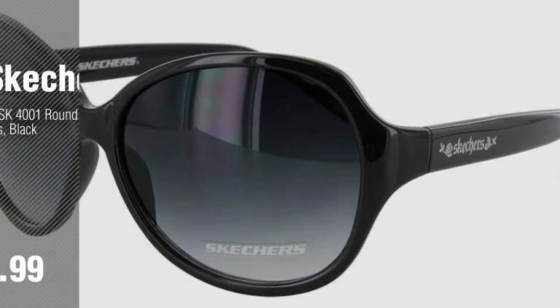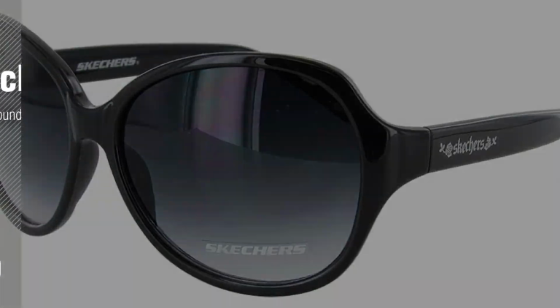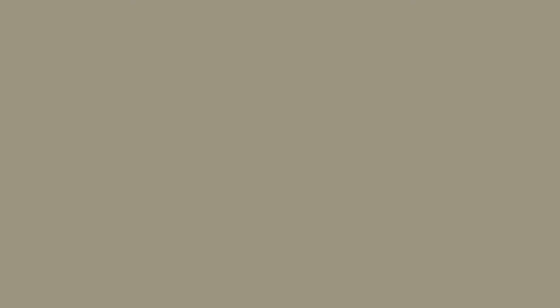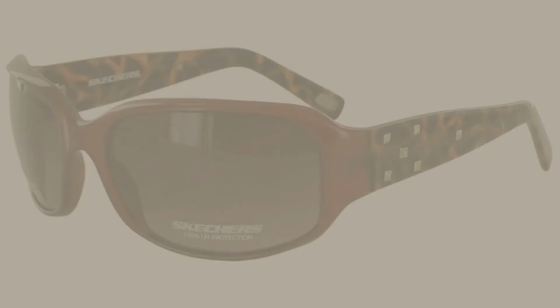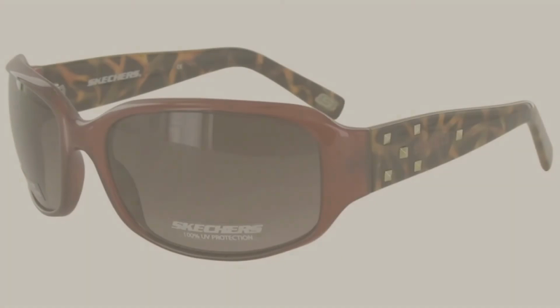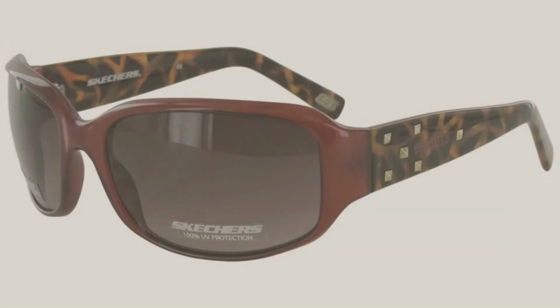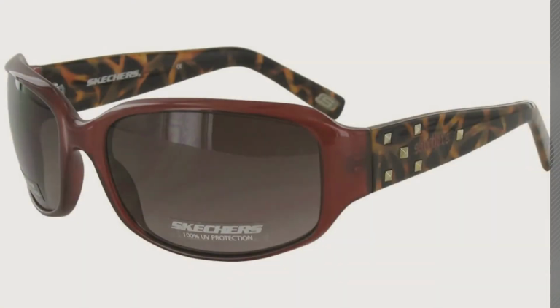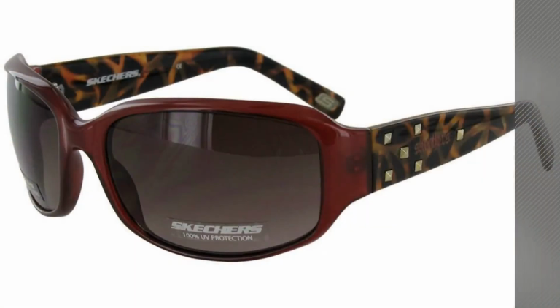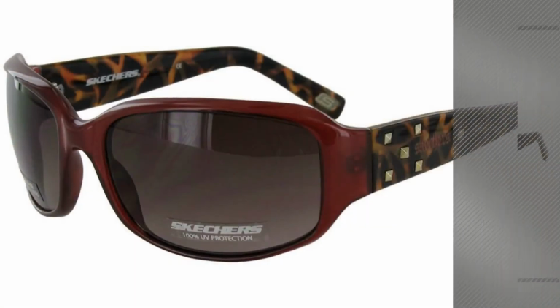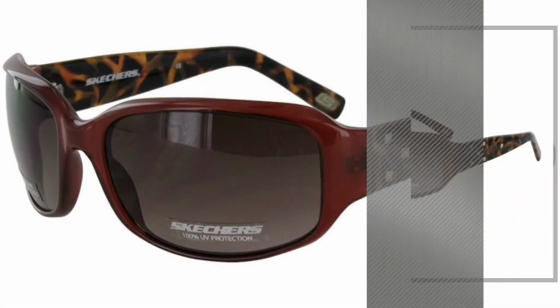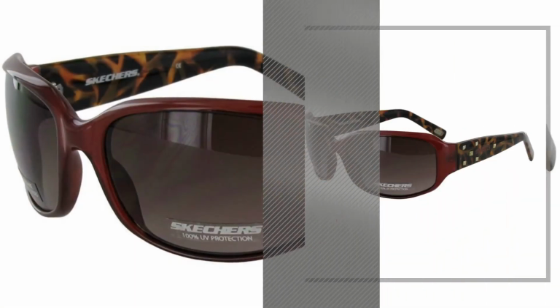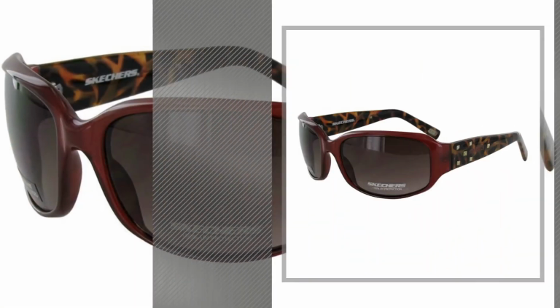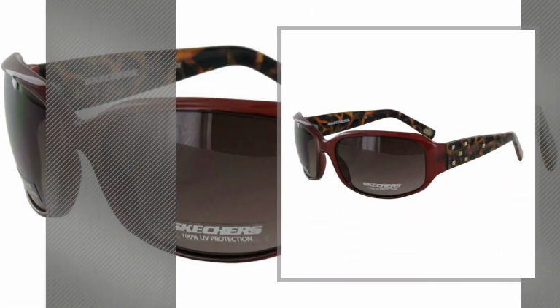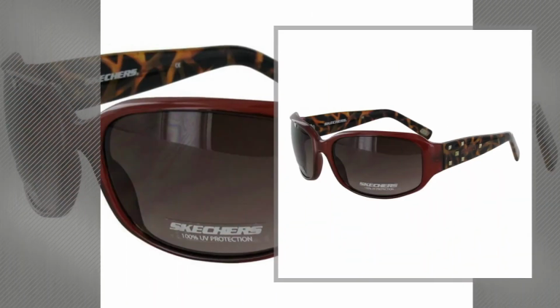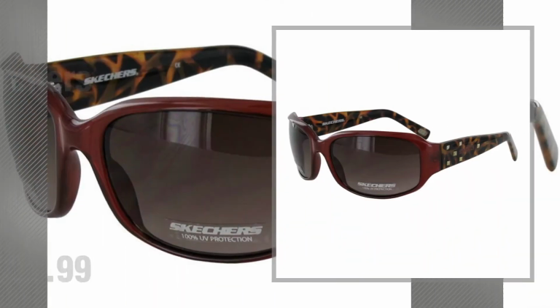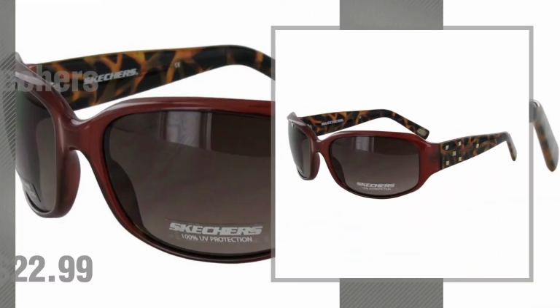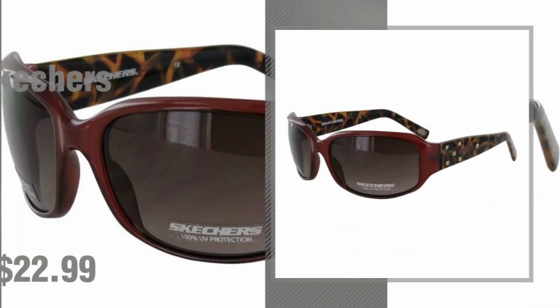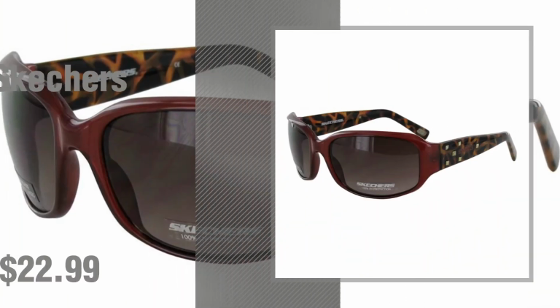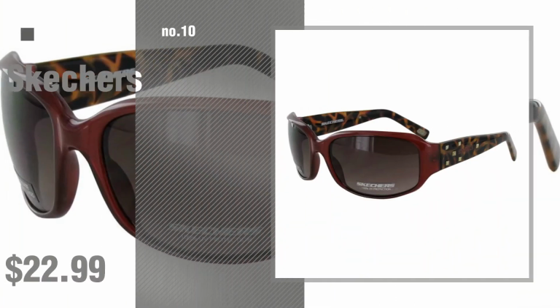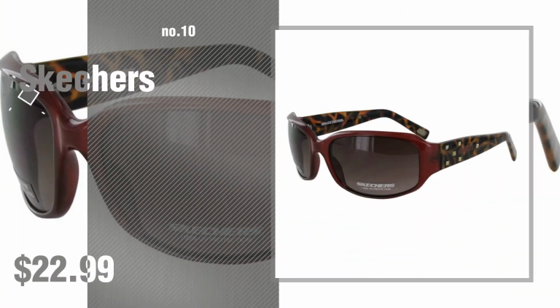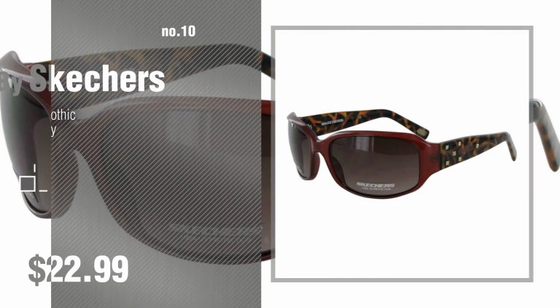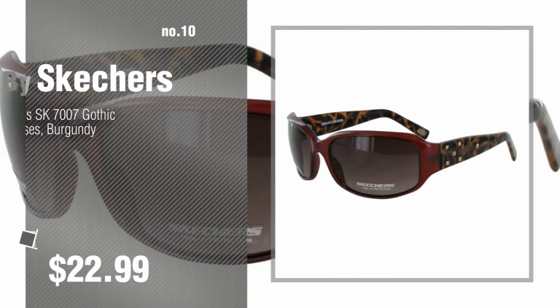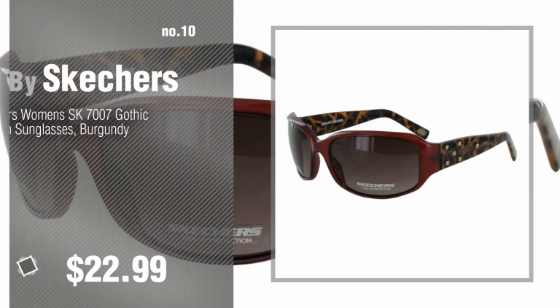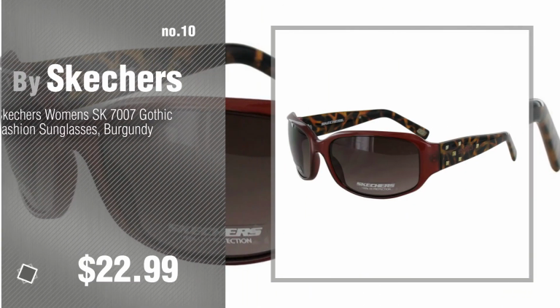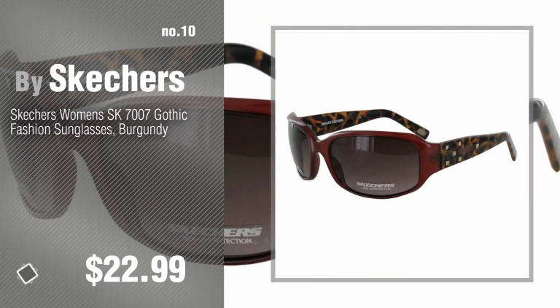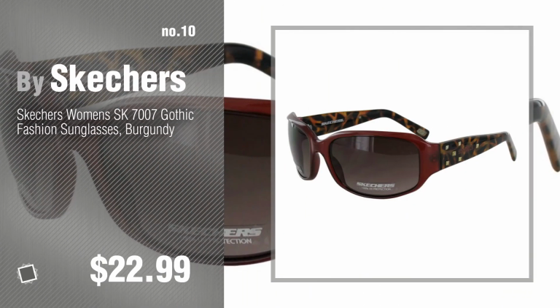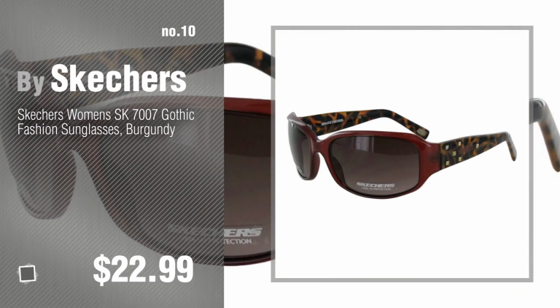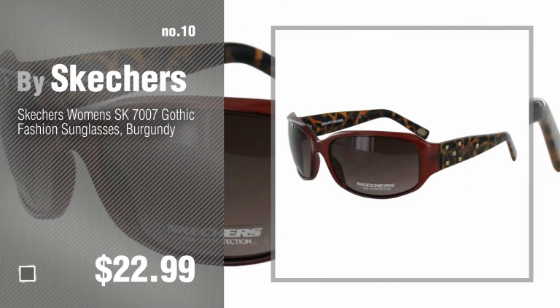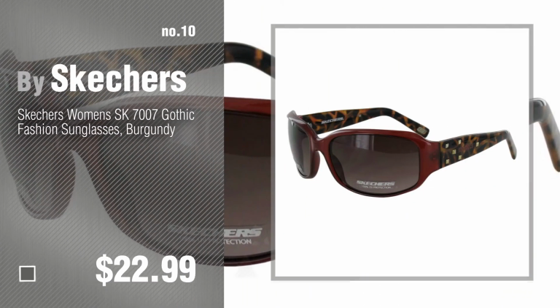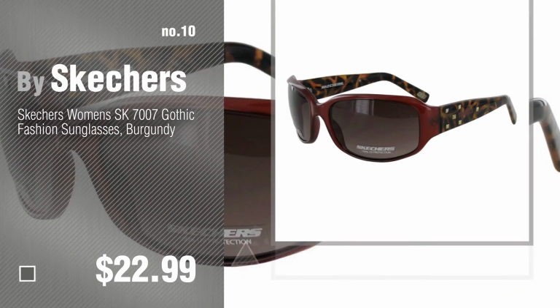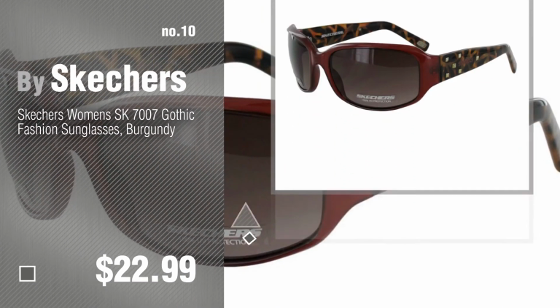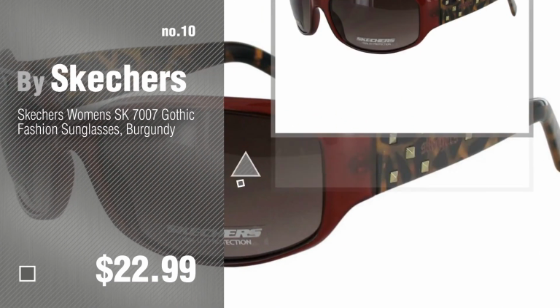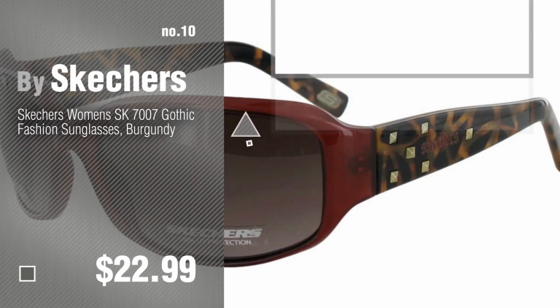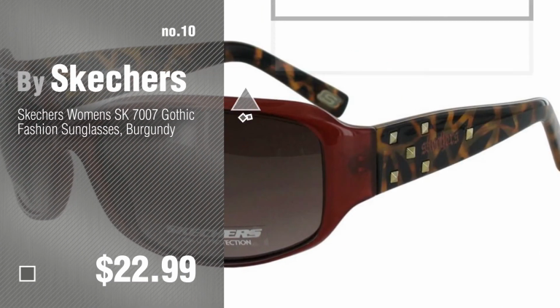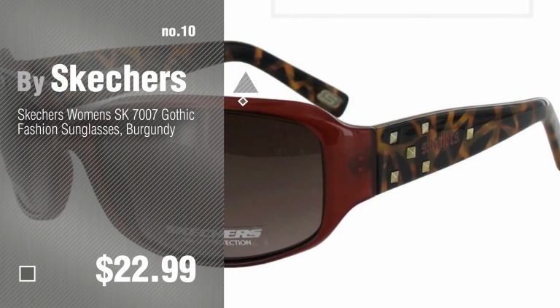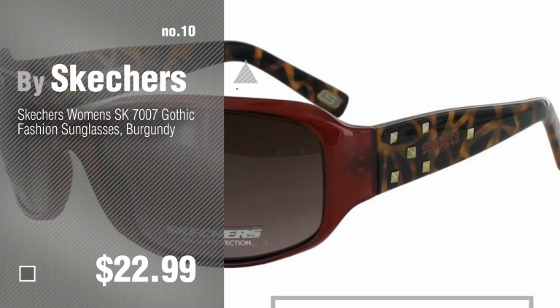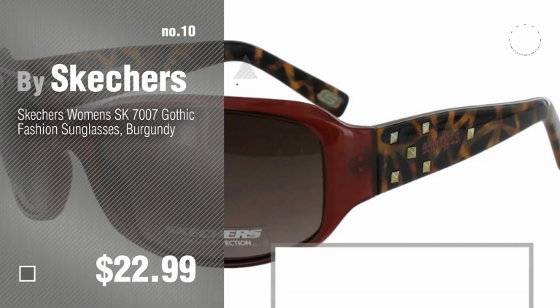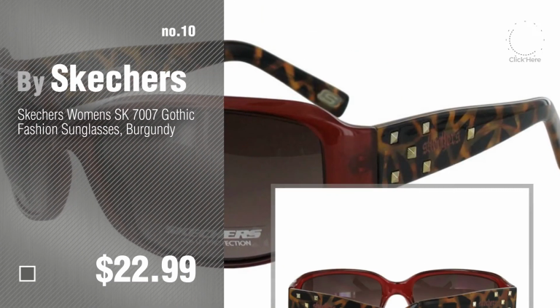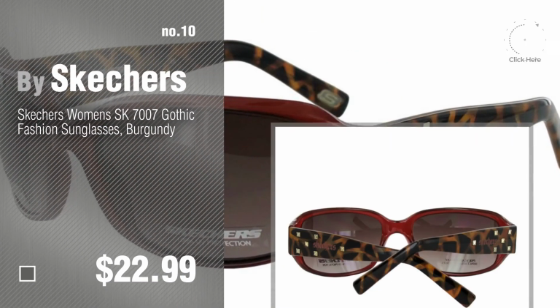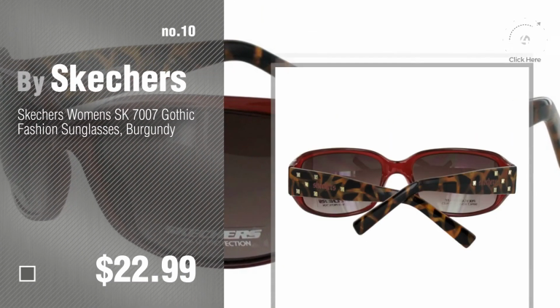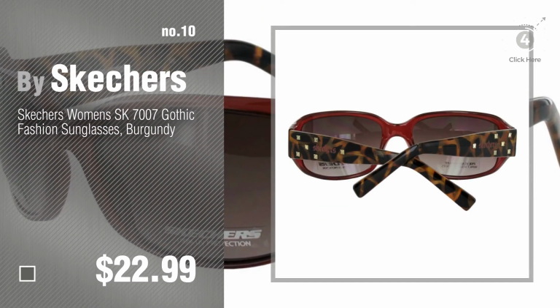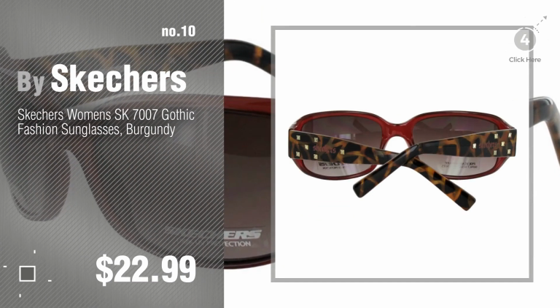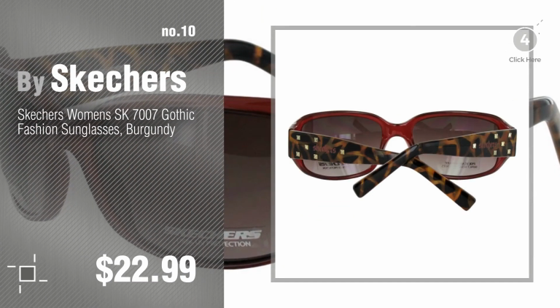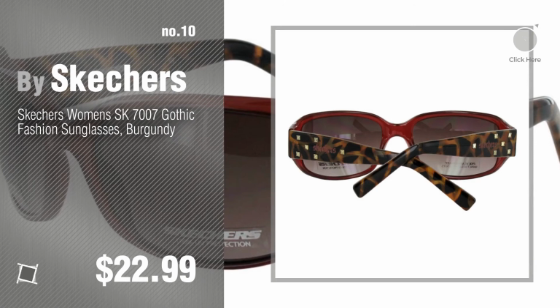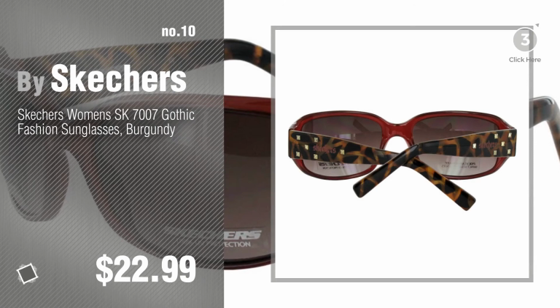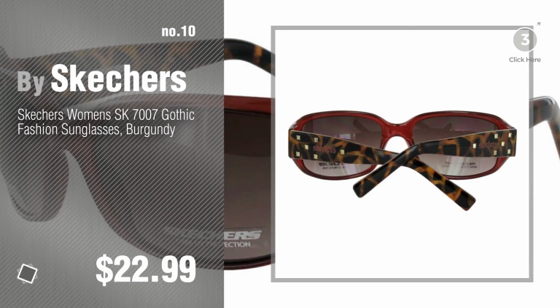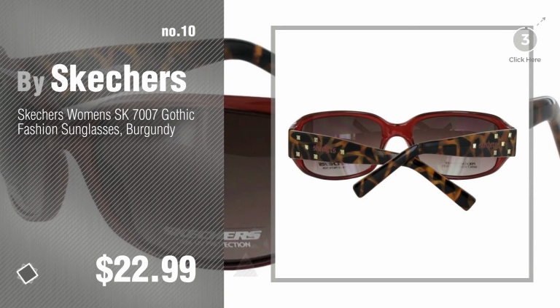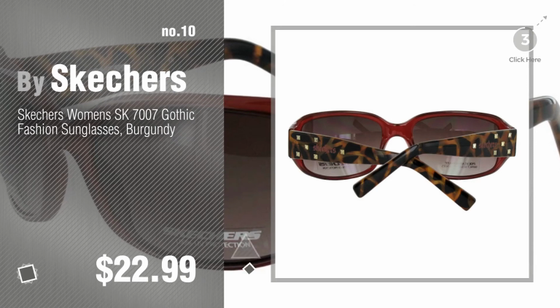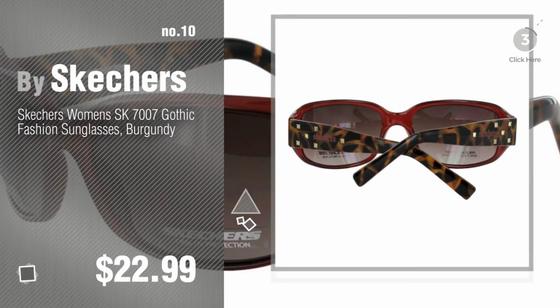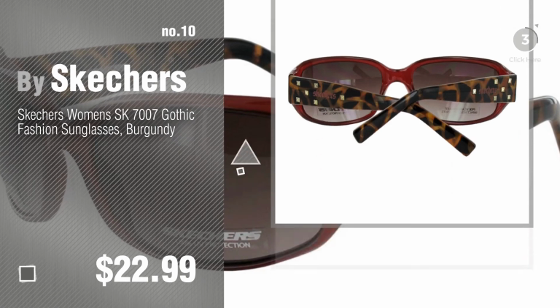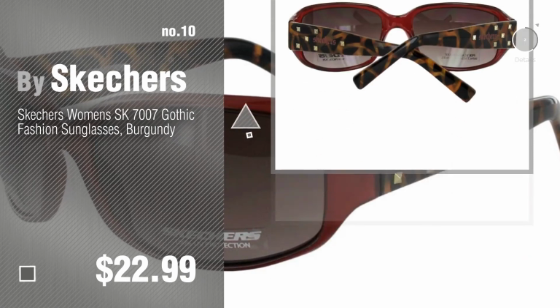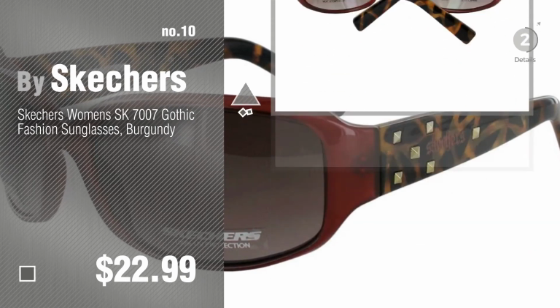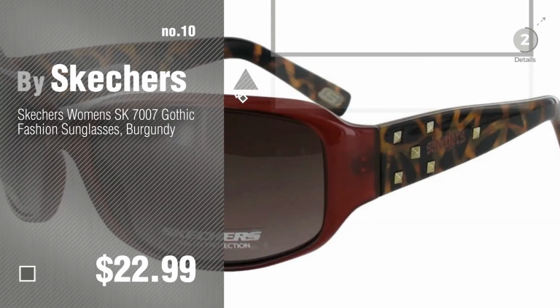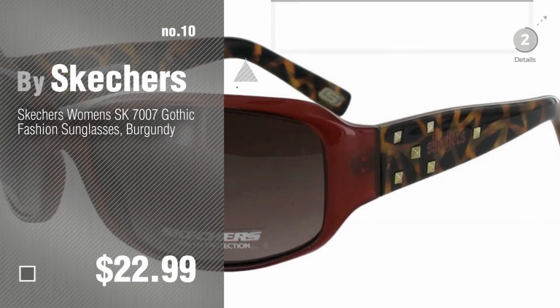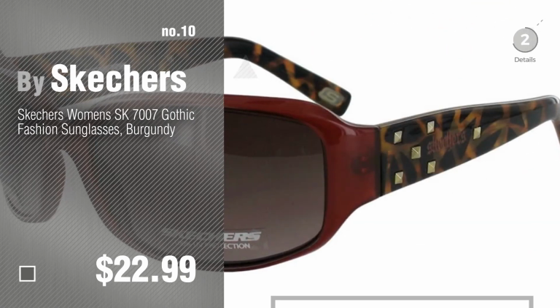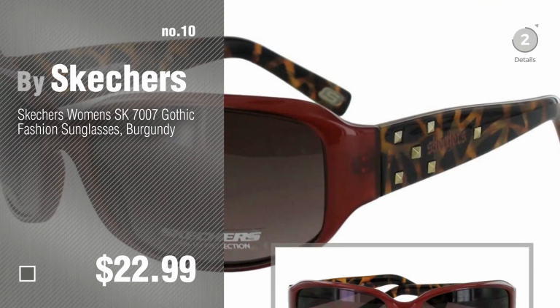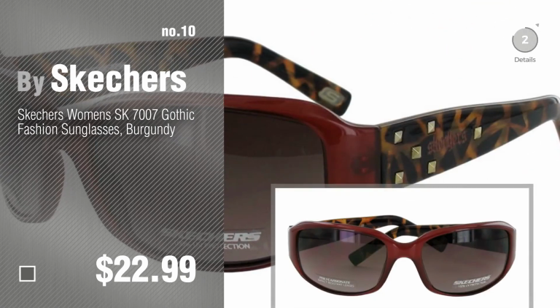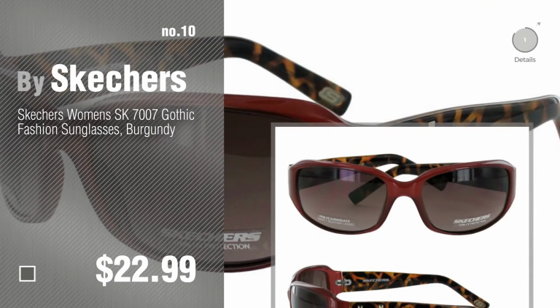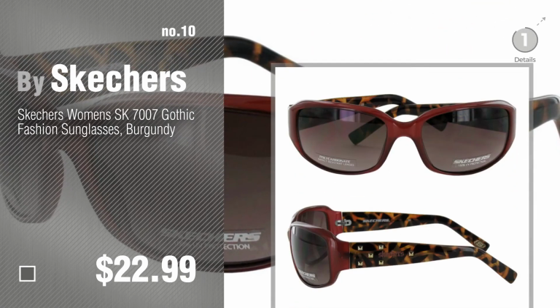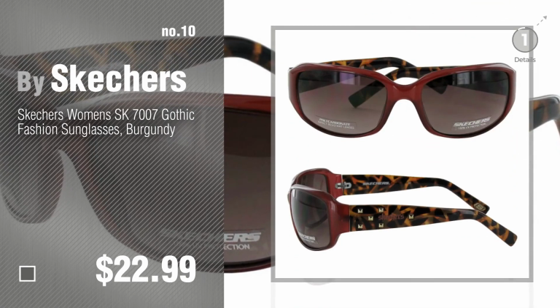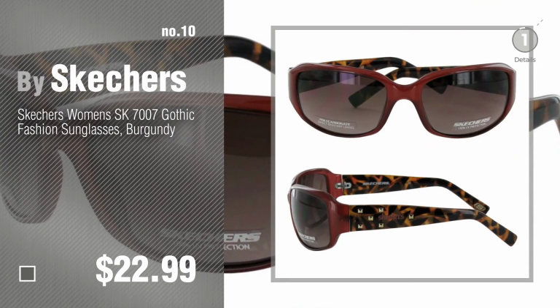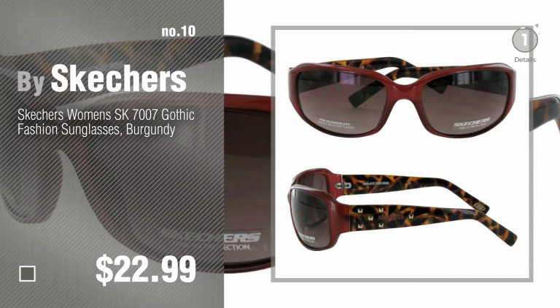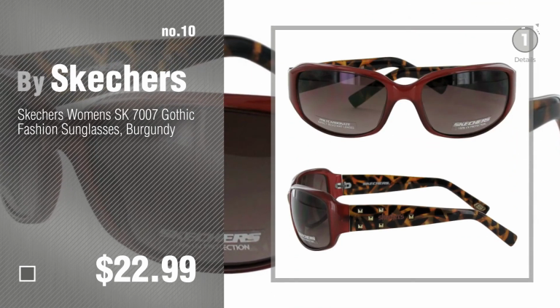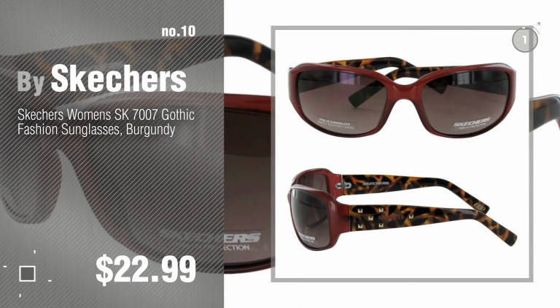Number 10. Discover more Skechers sunglasses and eyewear accessories ideas and items to explore — click the description below.